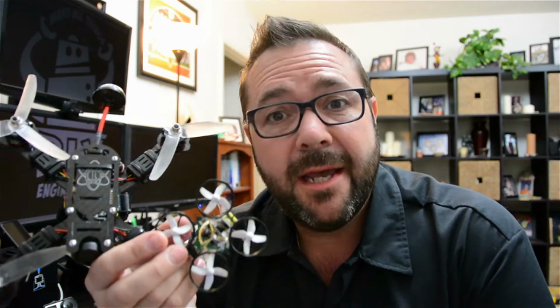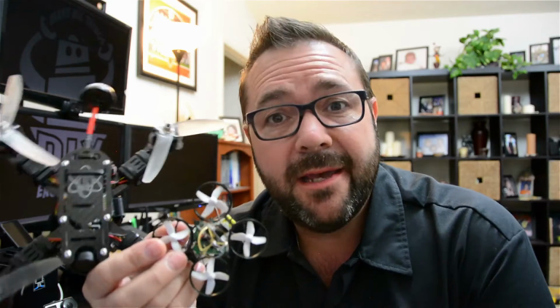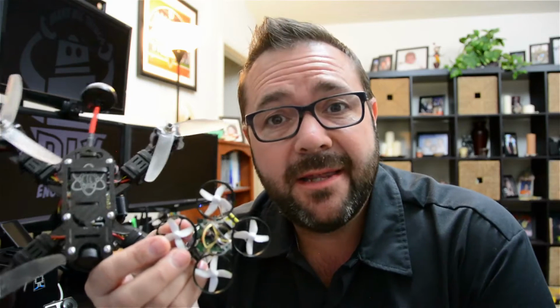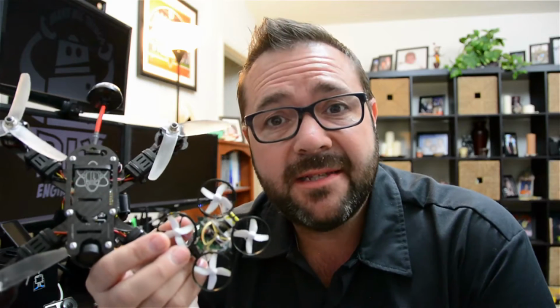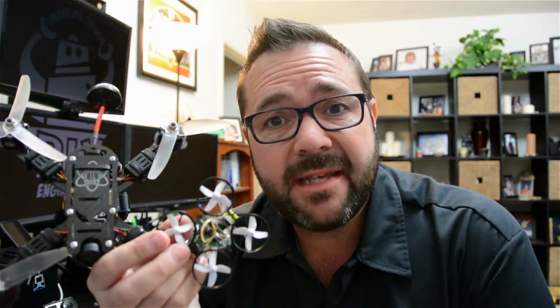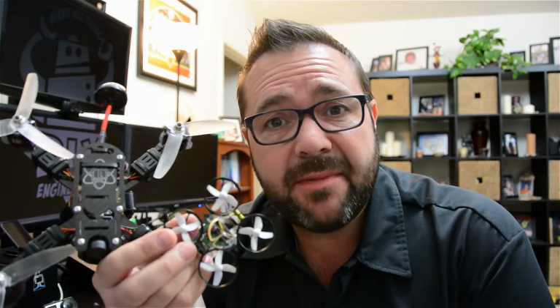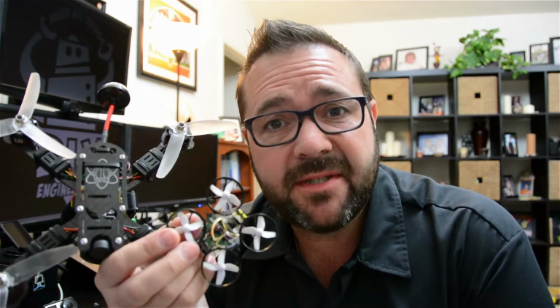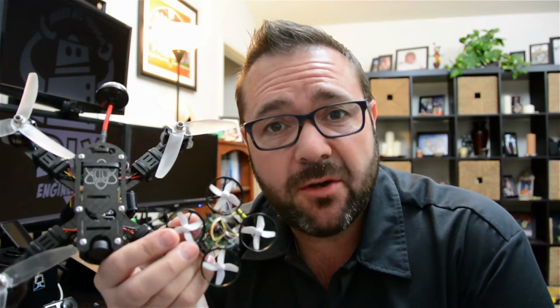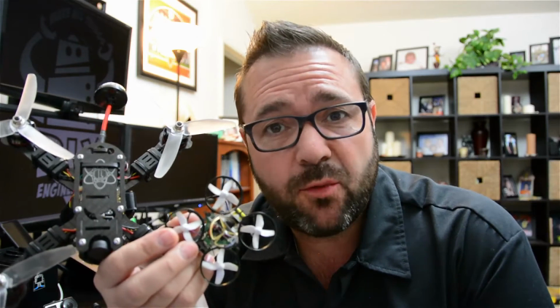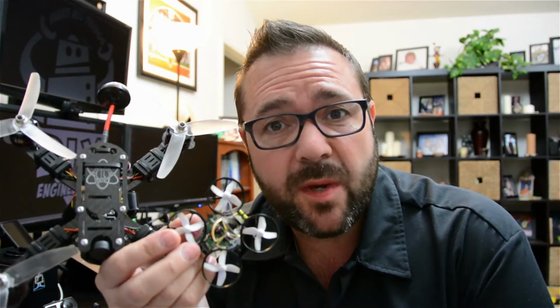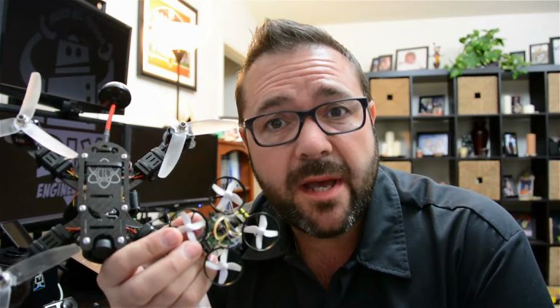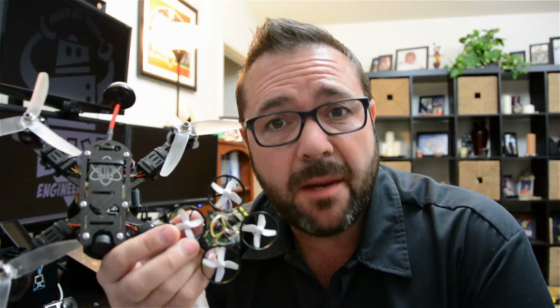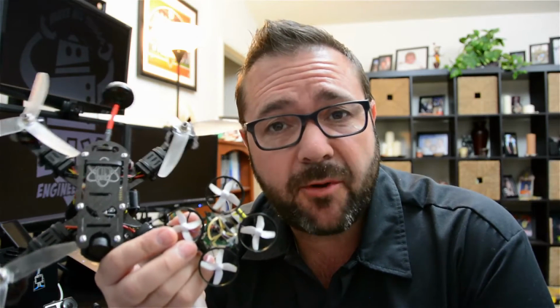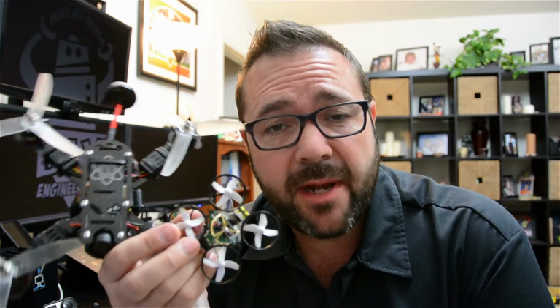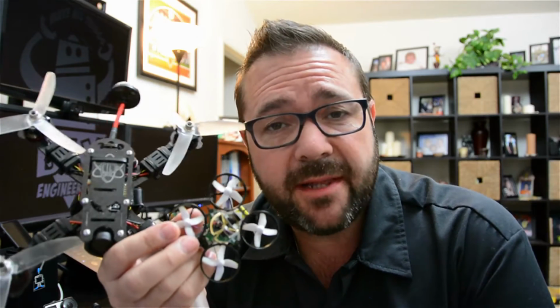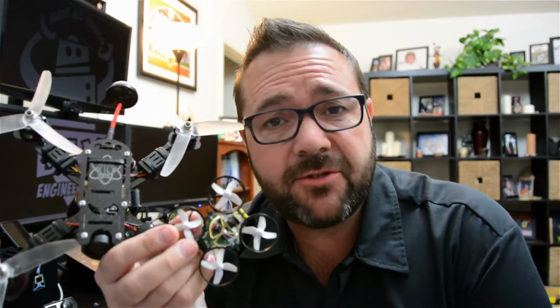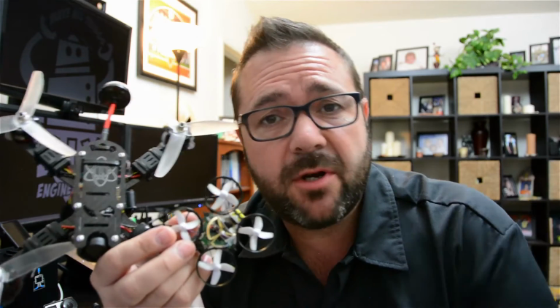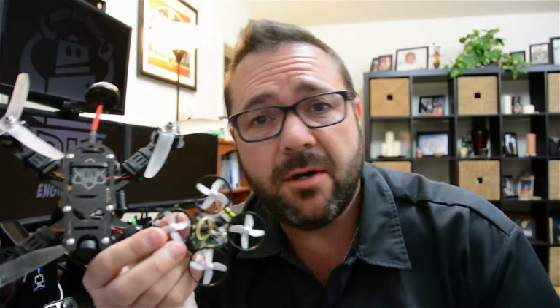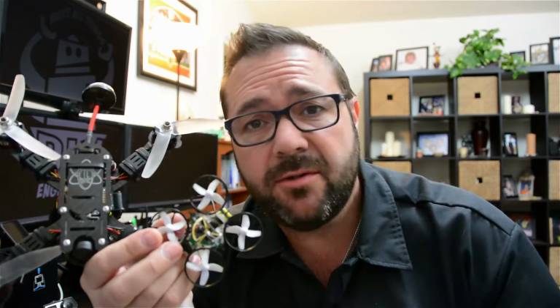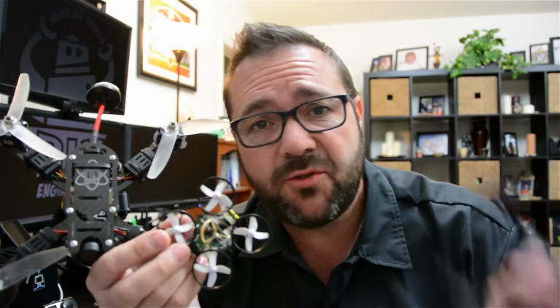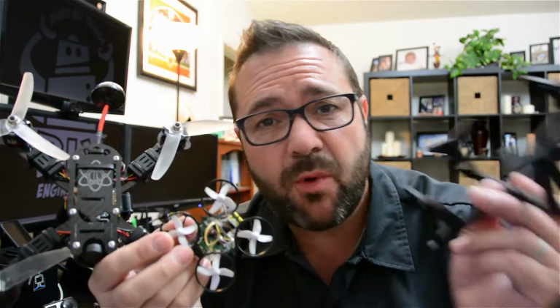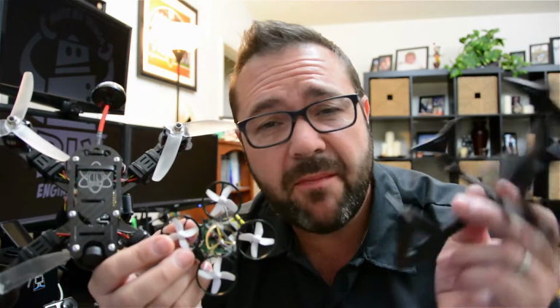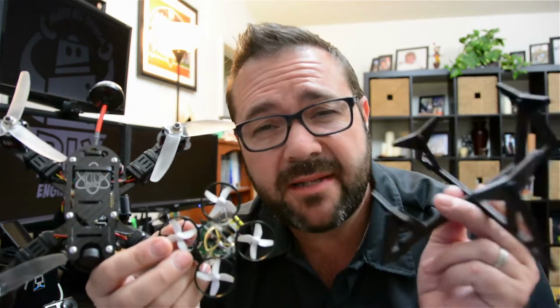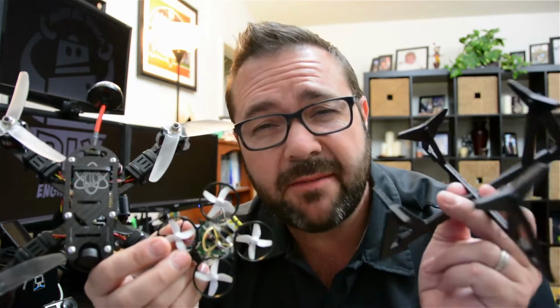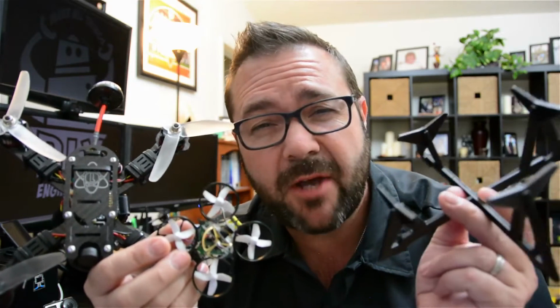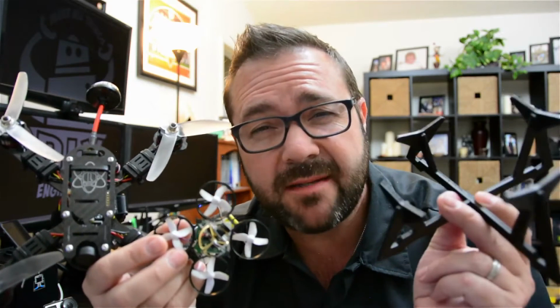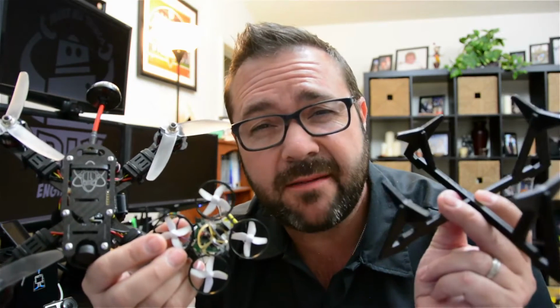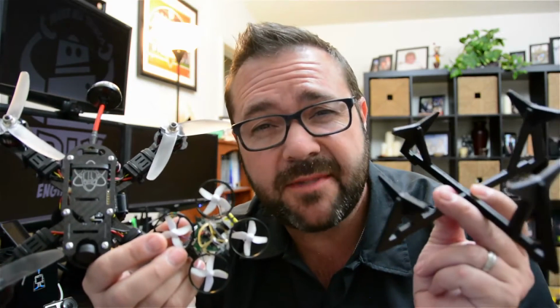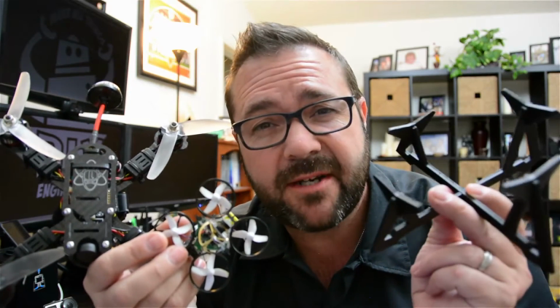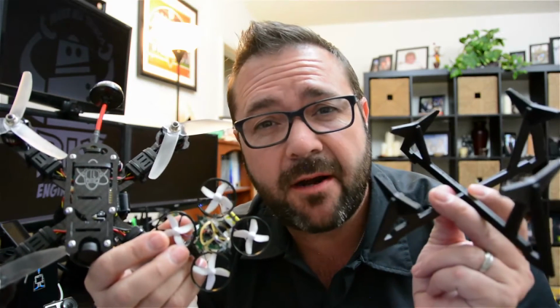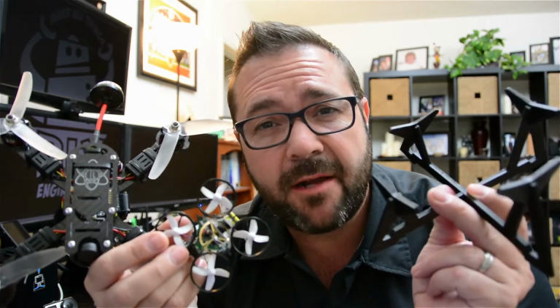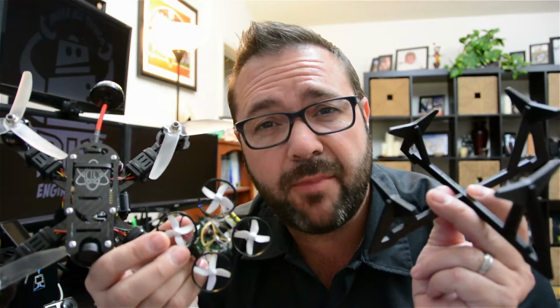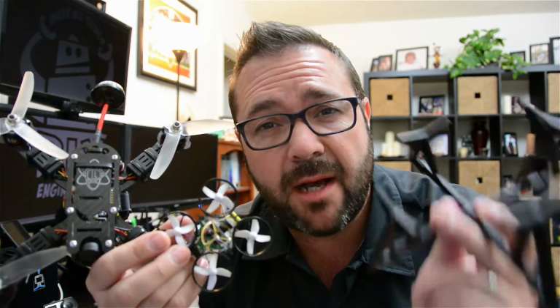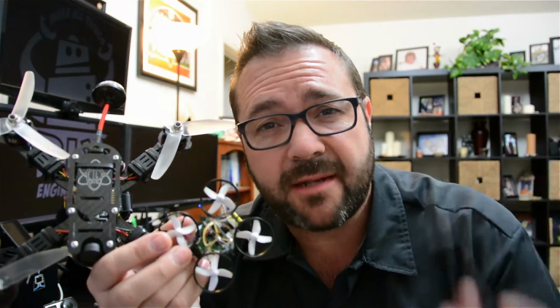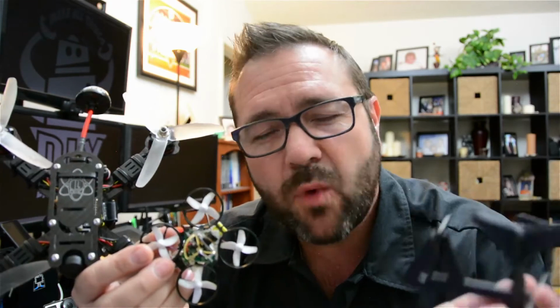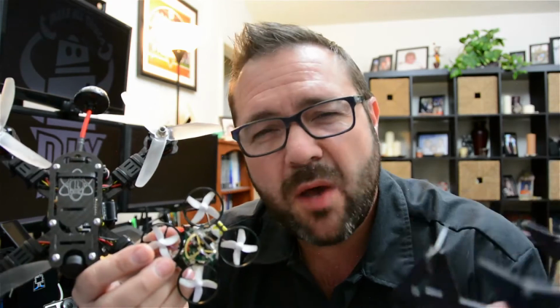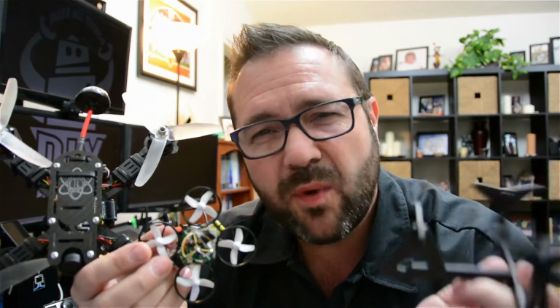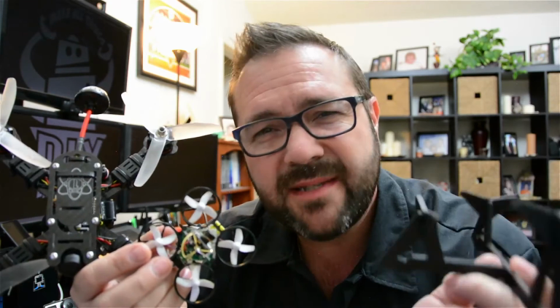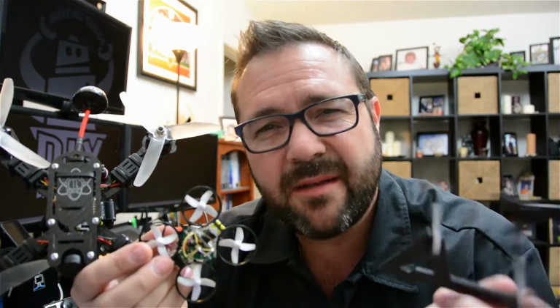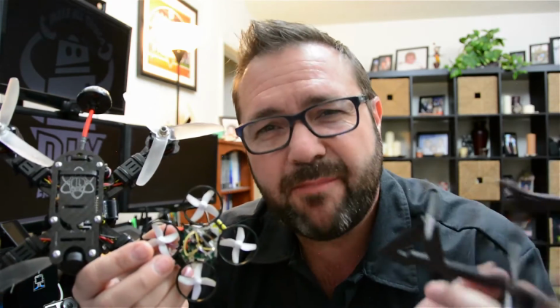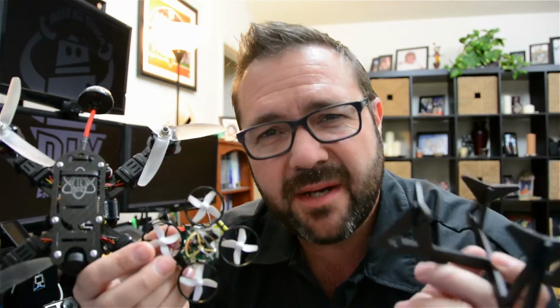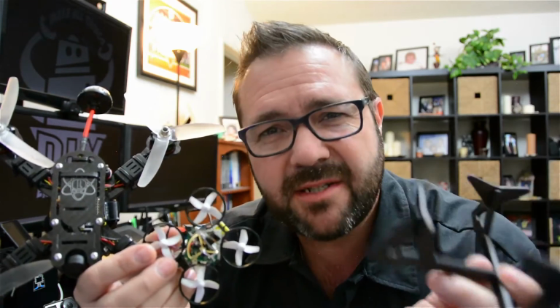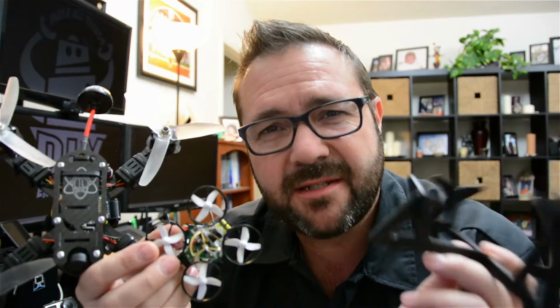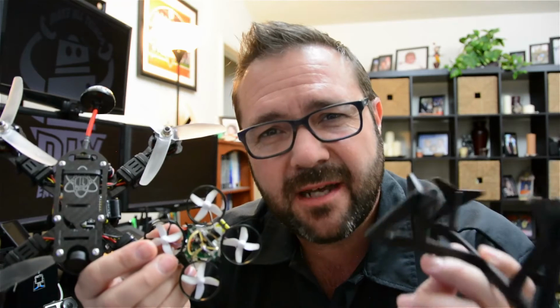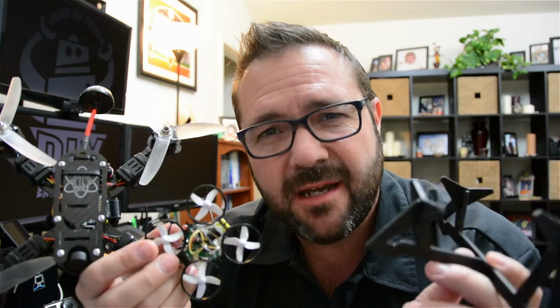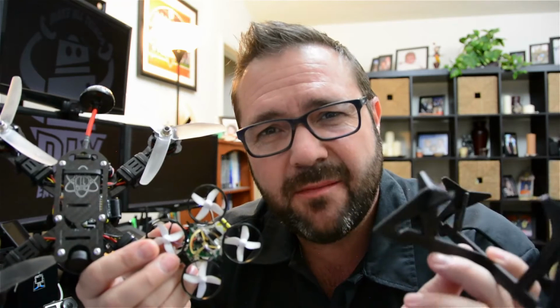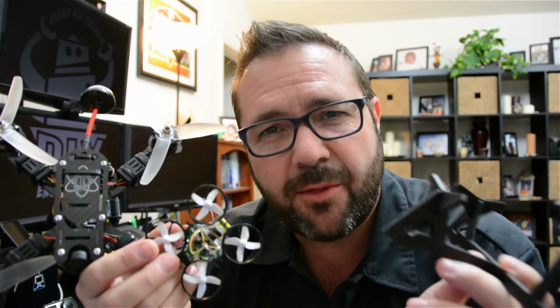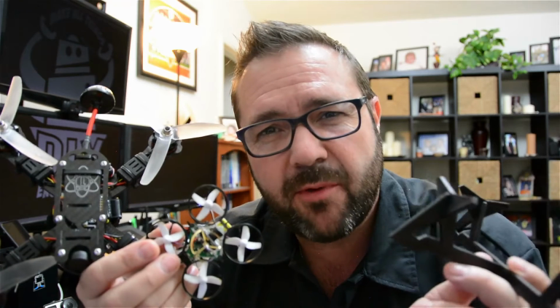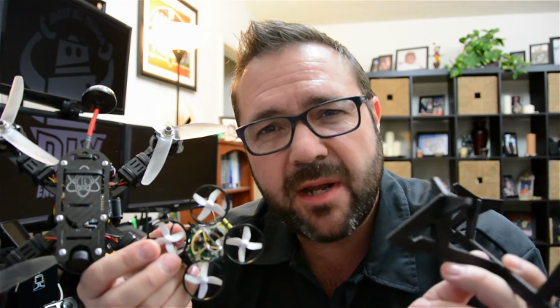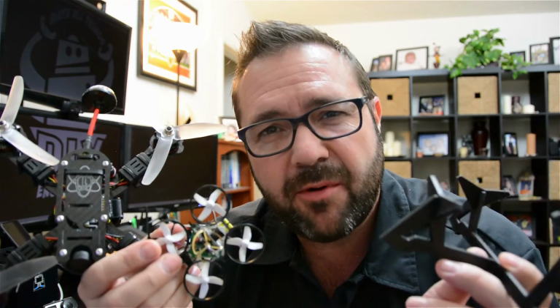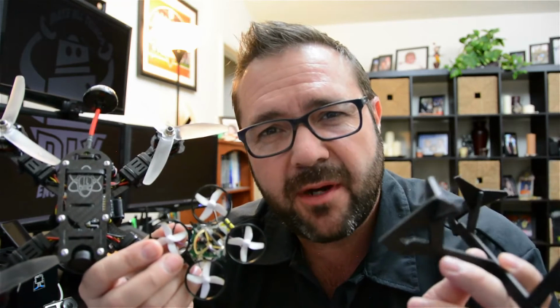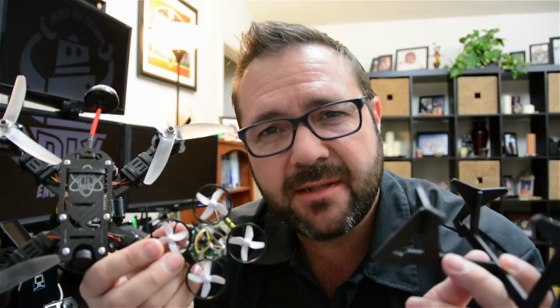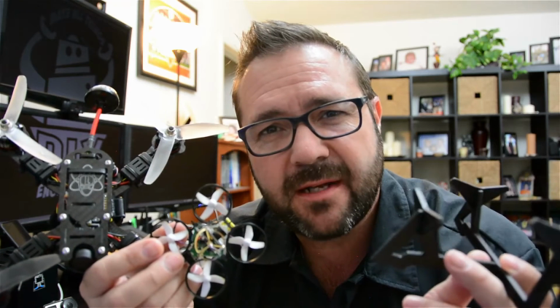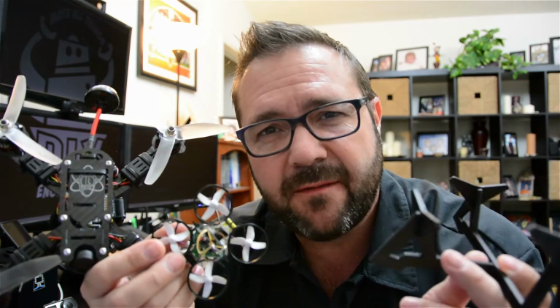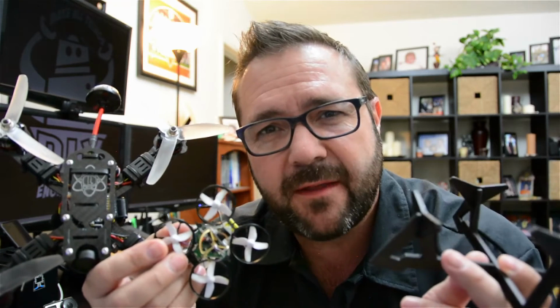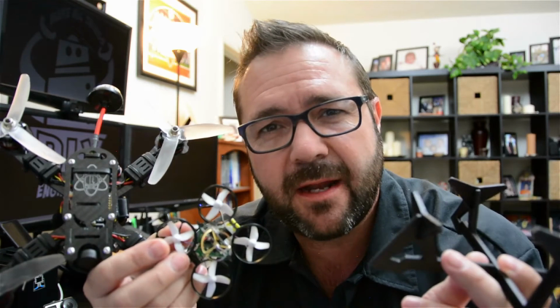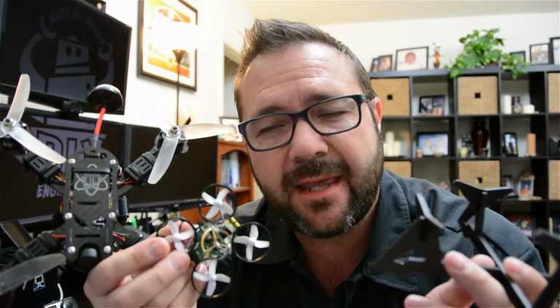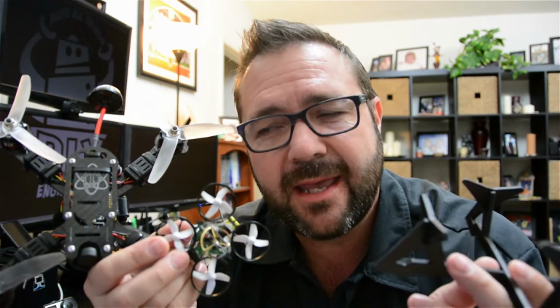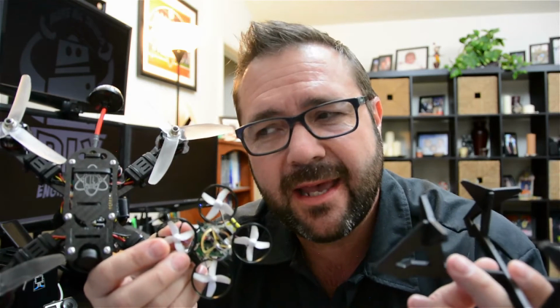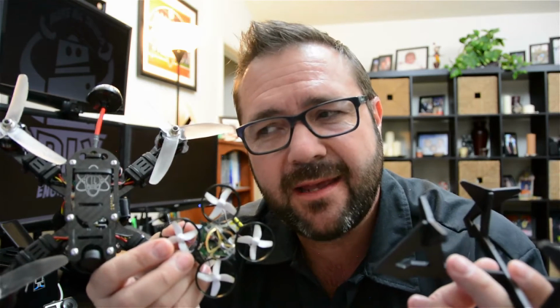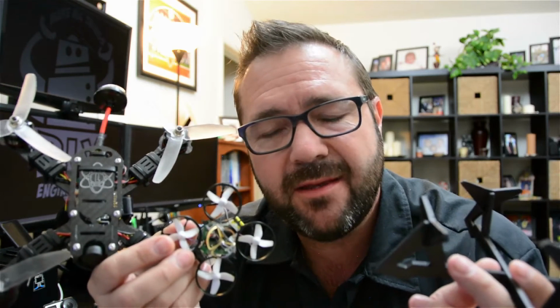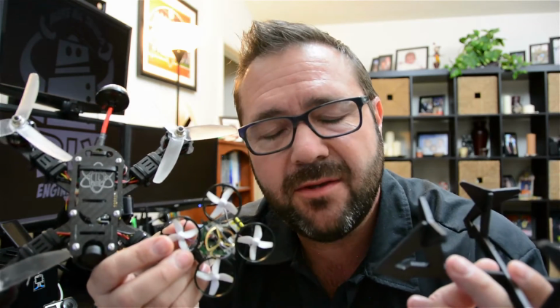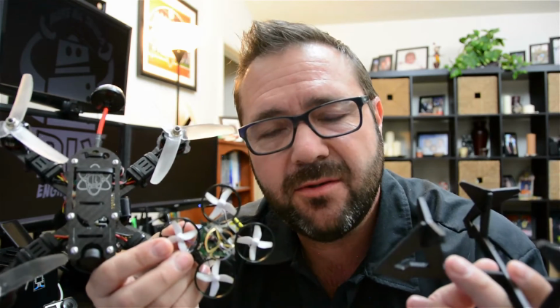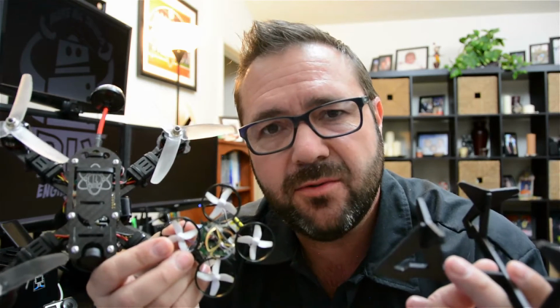In this episode we upgrade the drones, we make some custom starting blocks, and waste a bunch of time 3D printing stuff that I can't use.